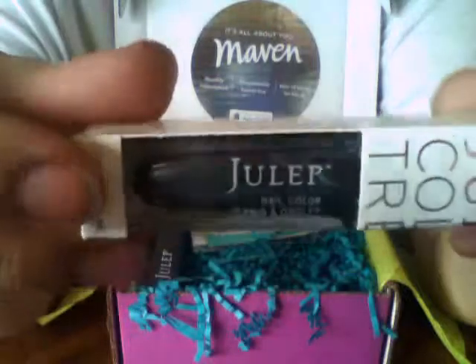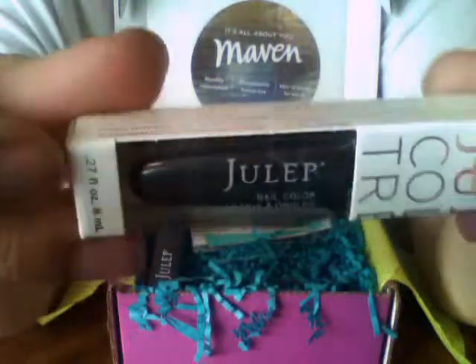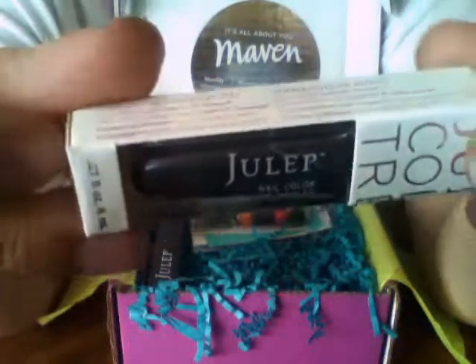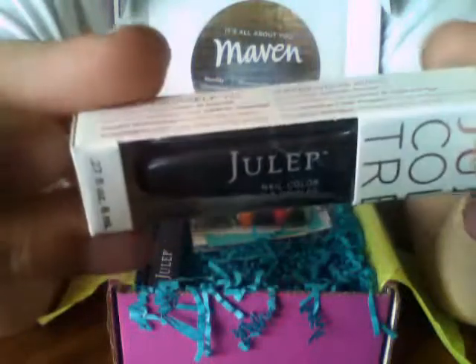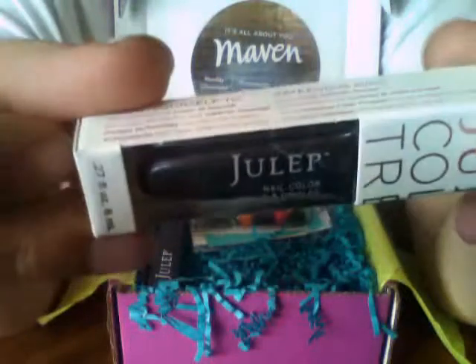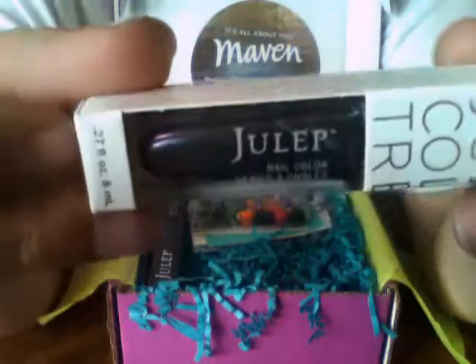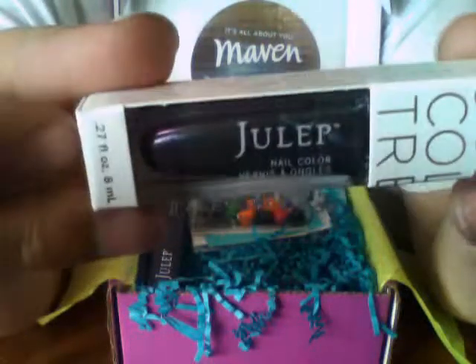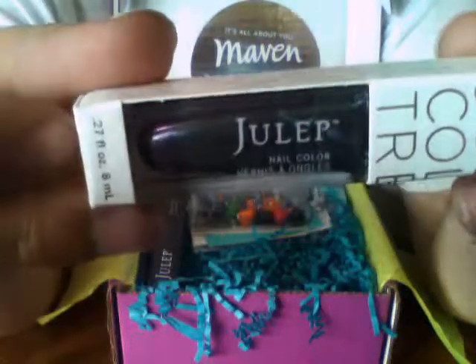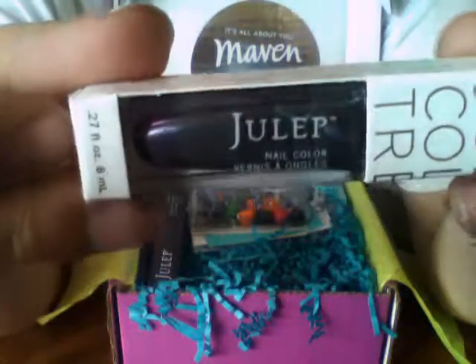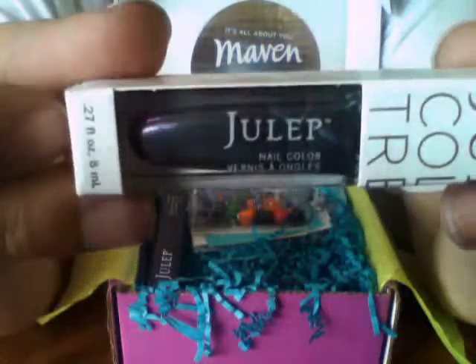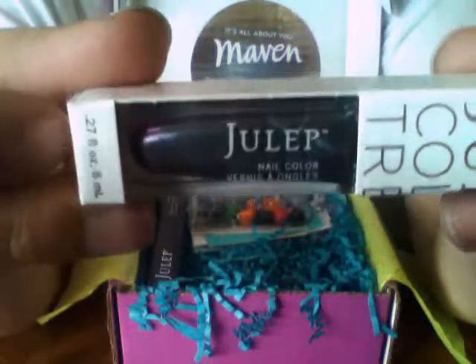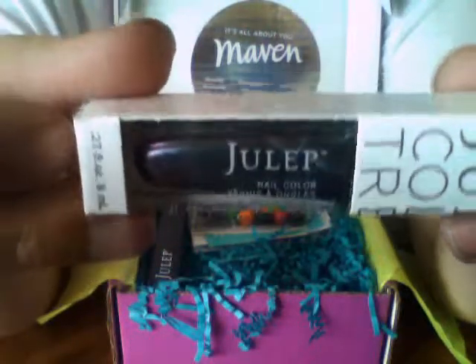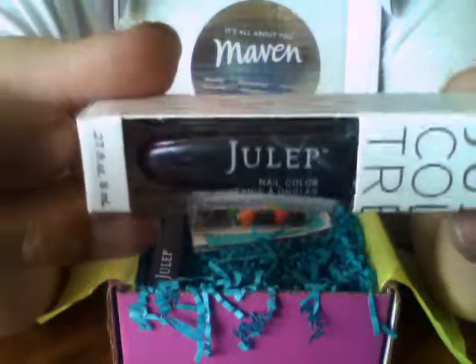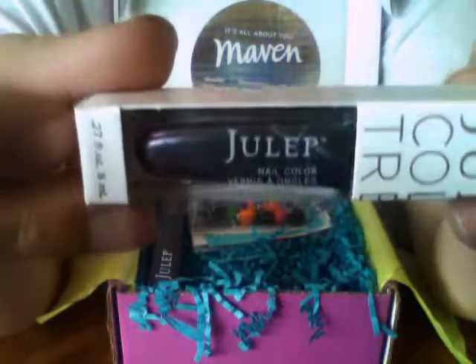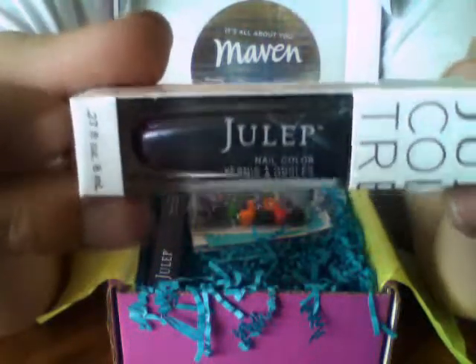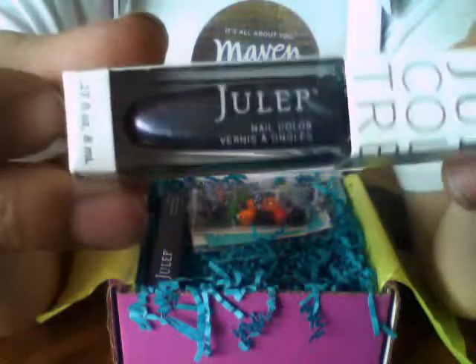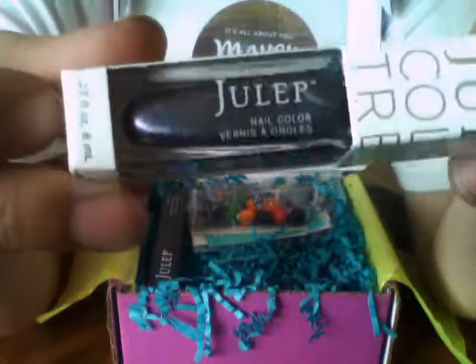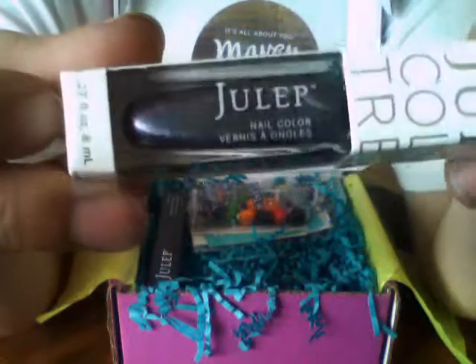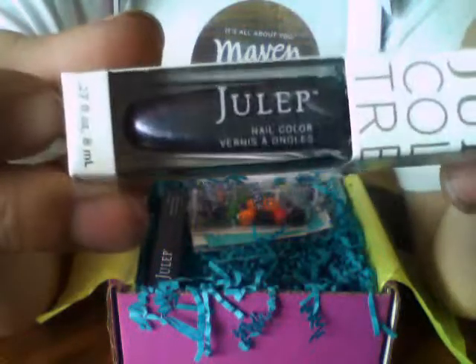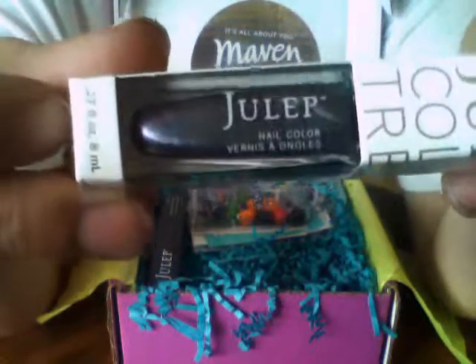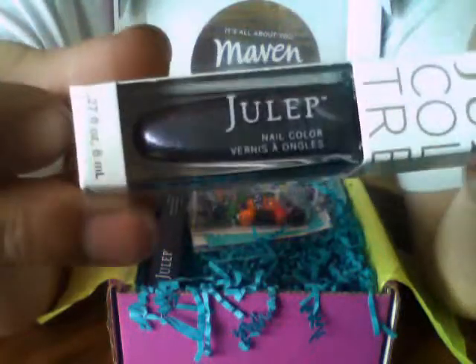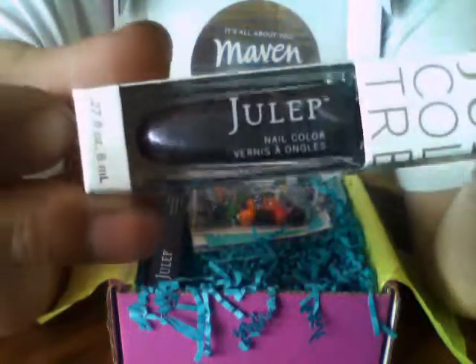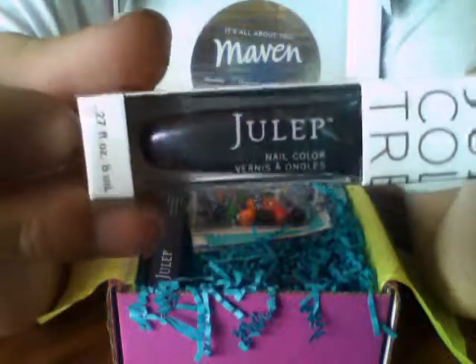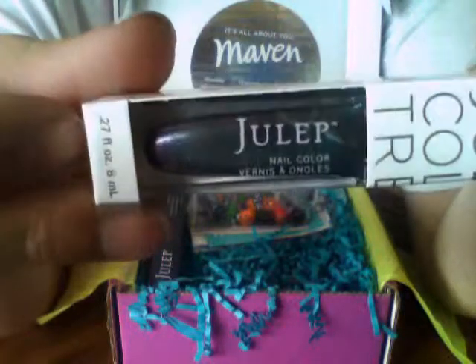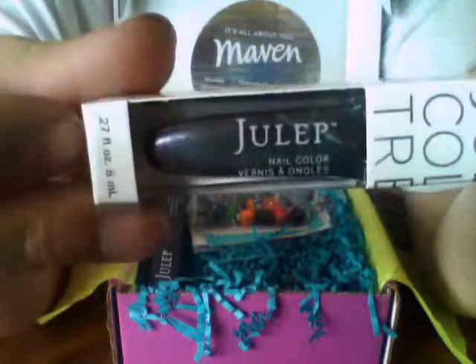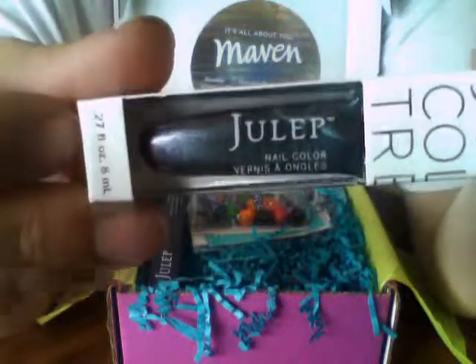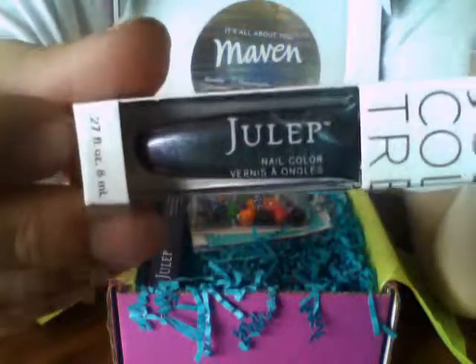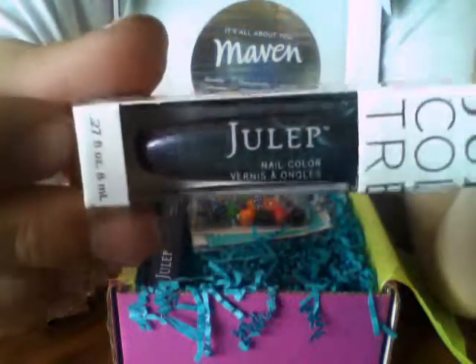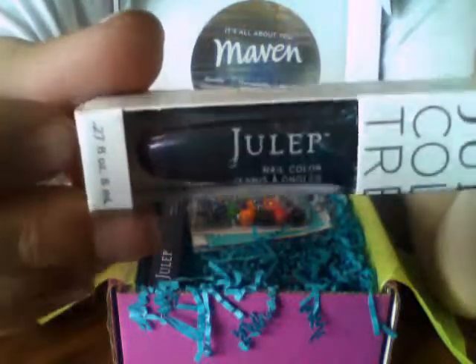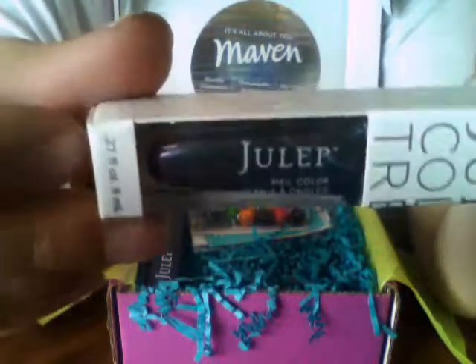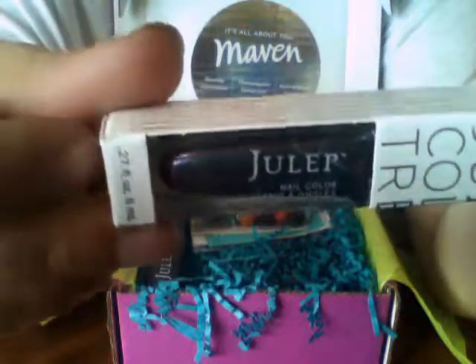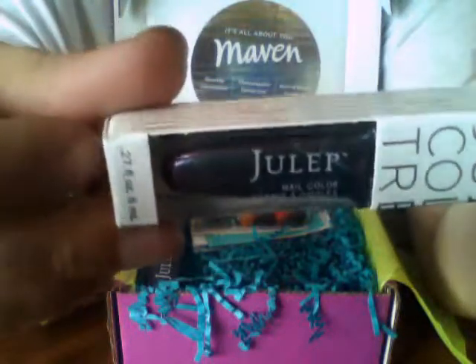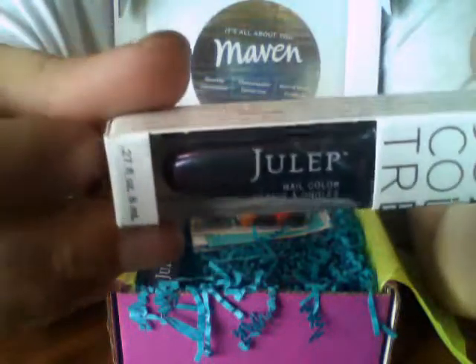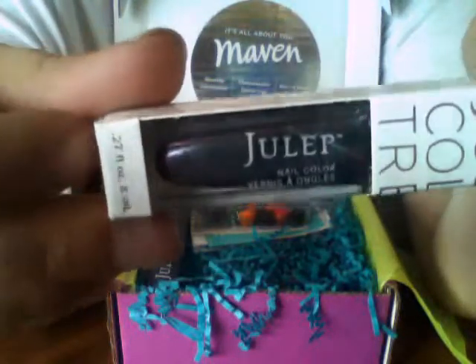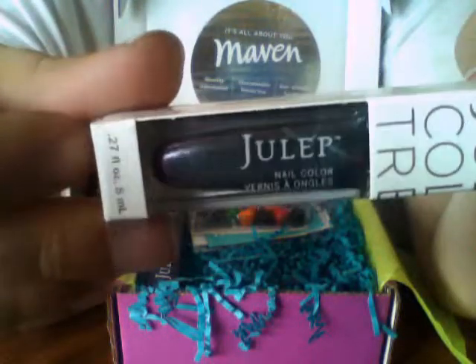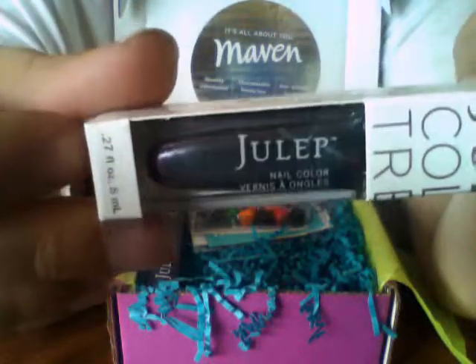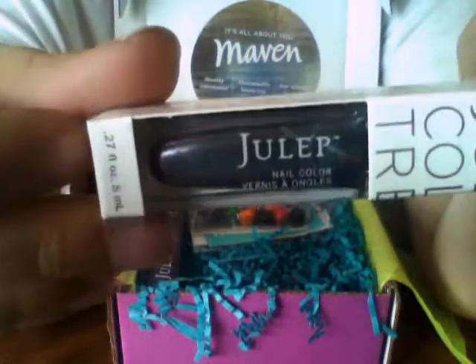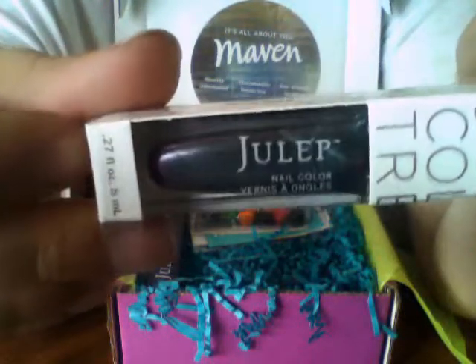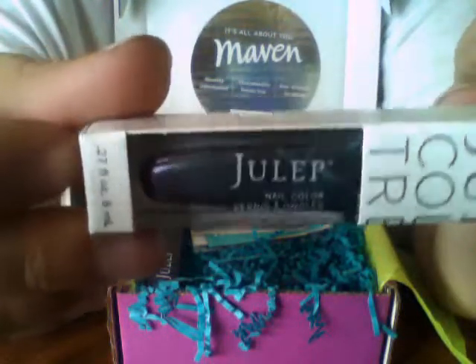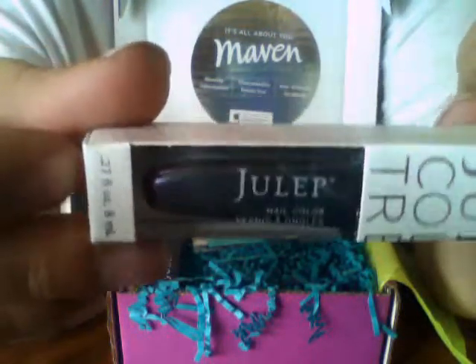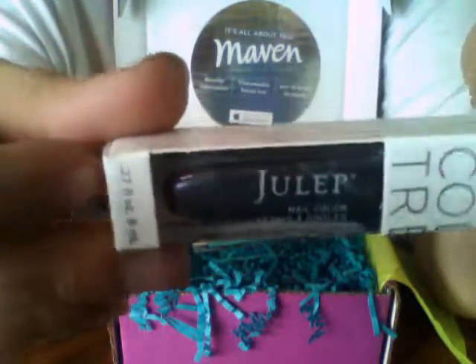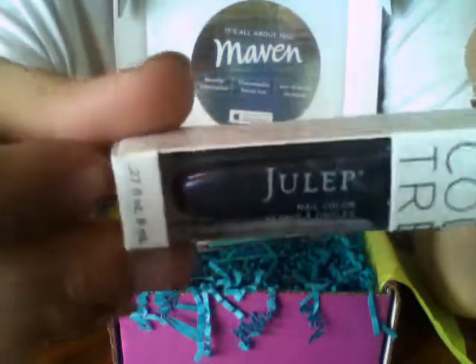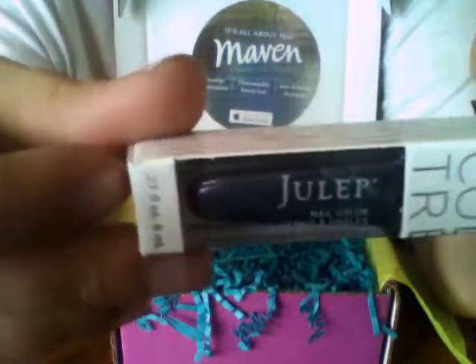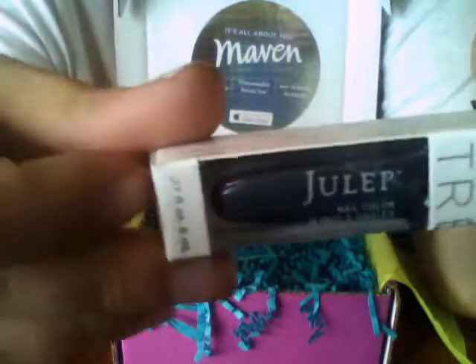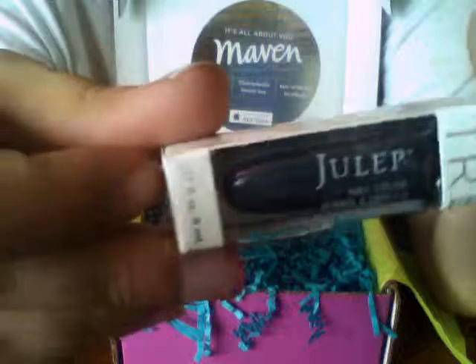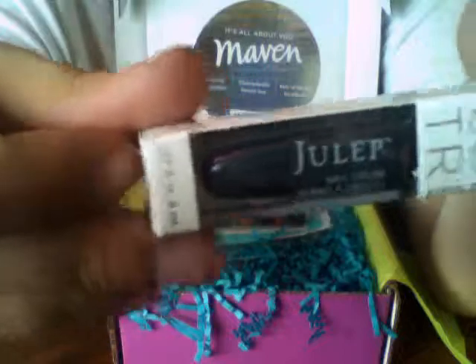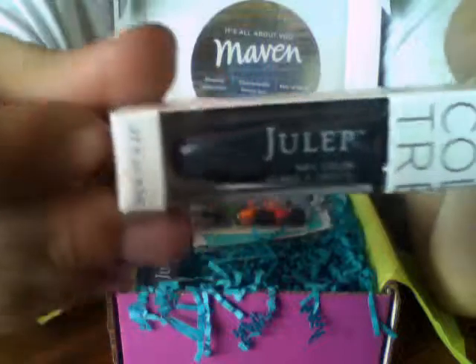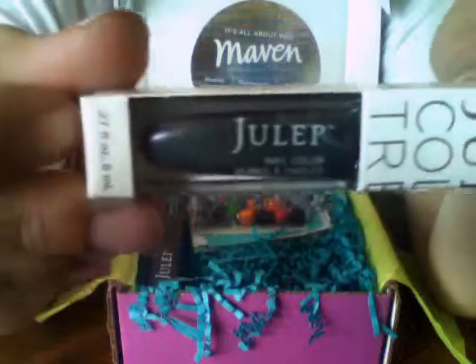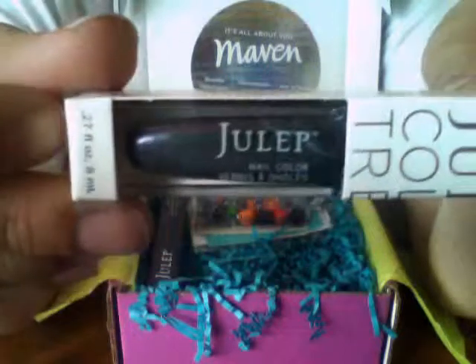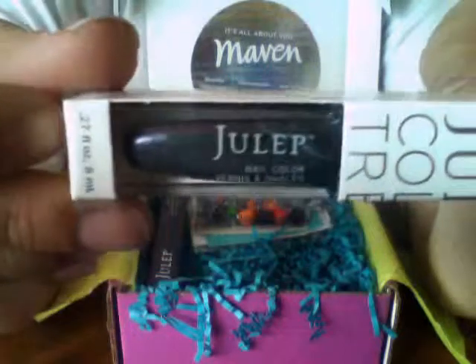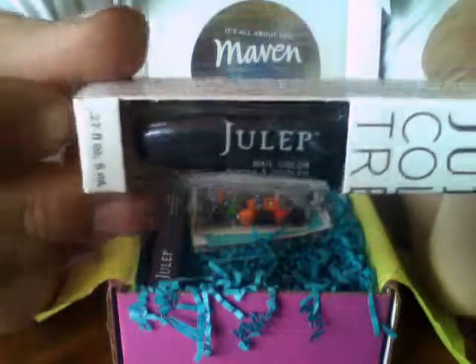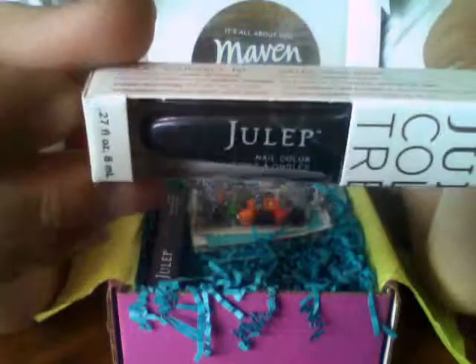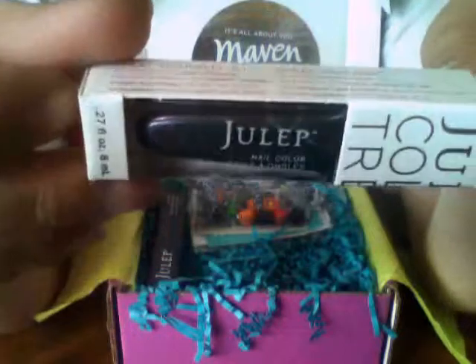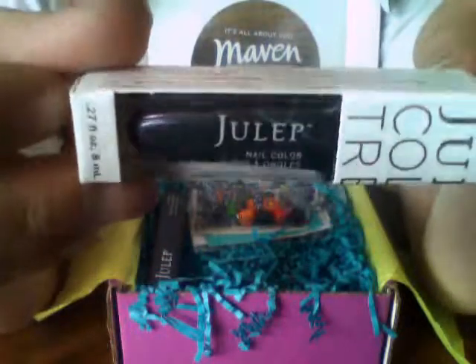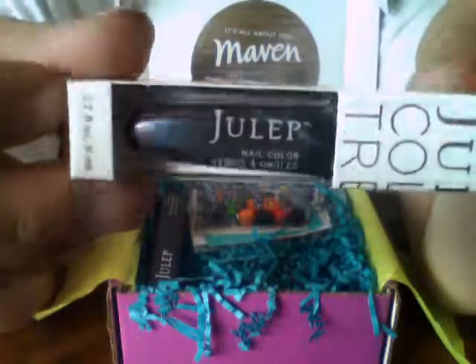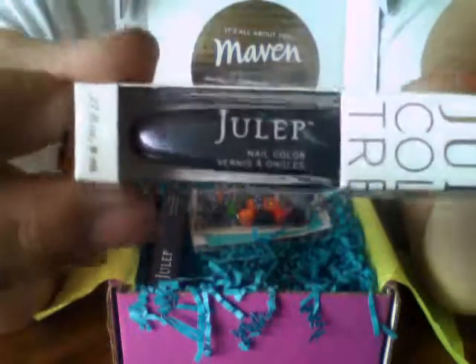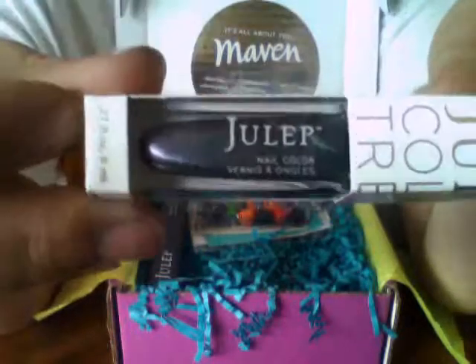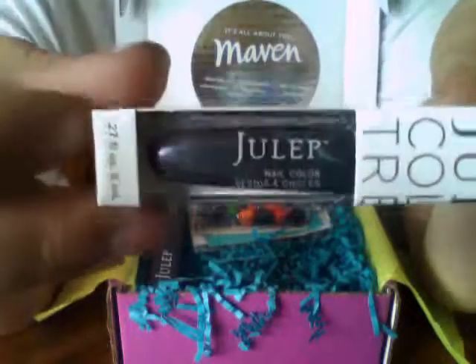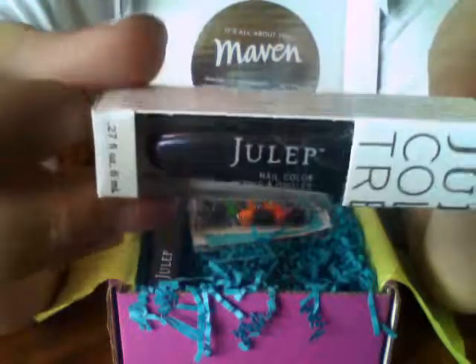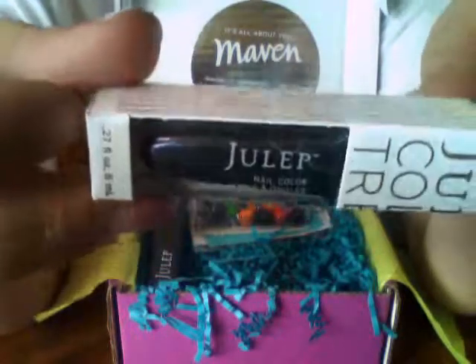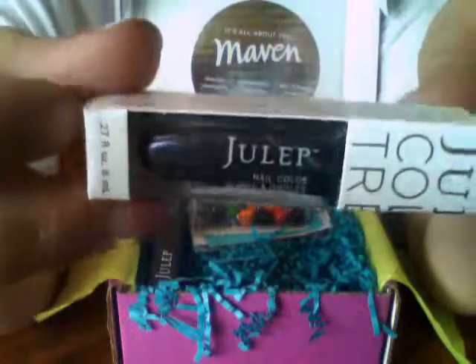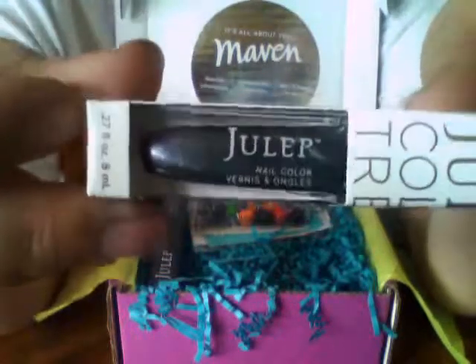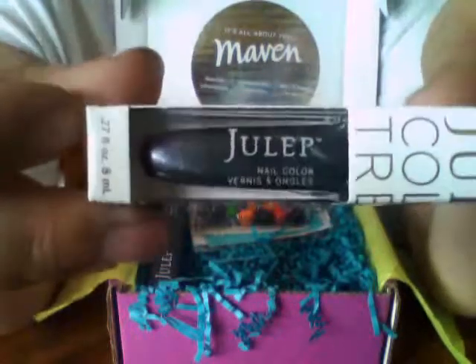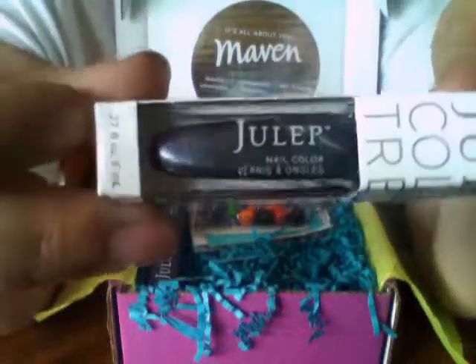I don't know if you can see it — don't mind my naked nails, because I took off my polish waiting for my box to come today.